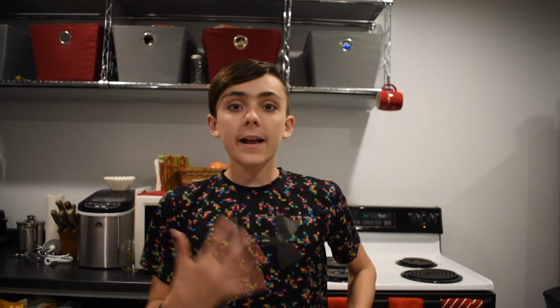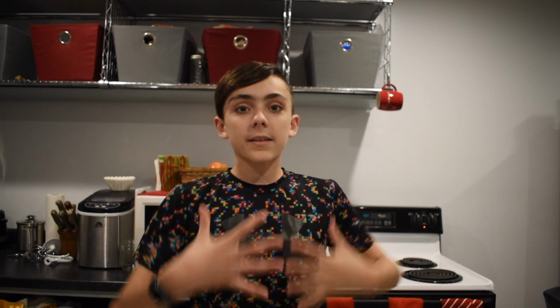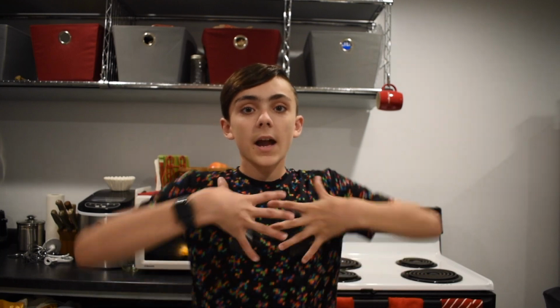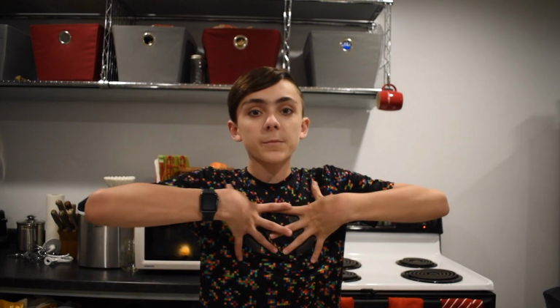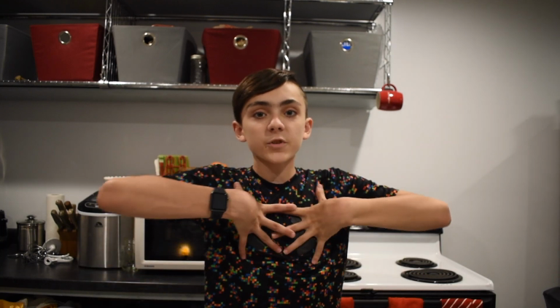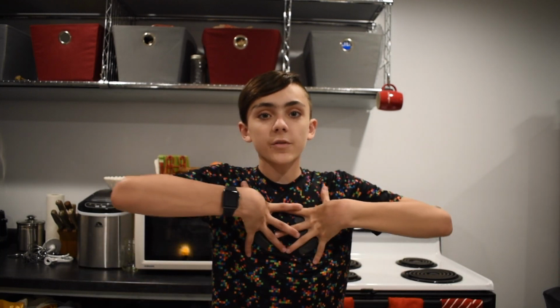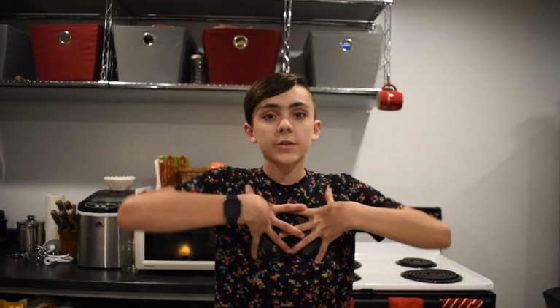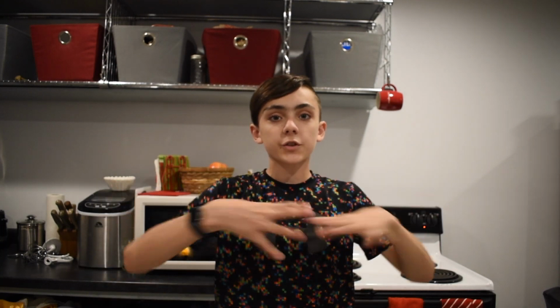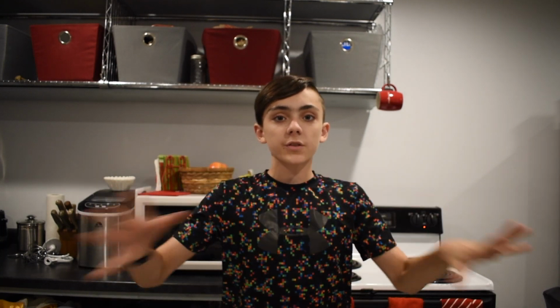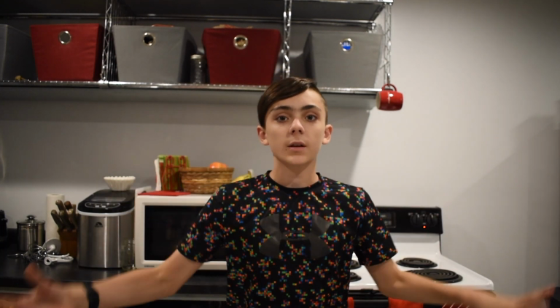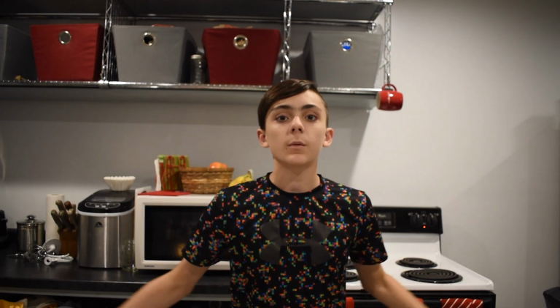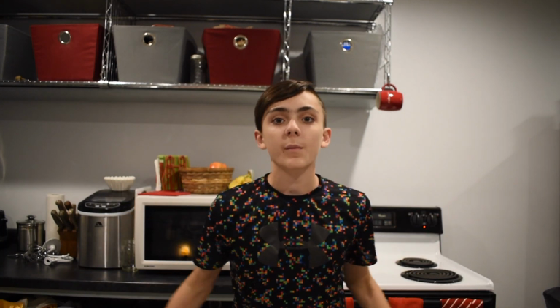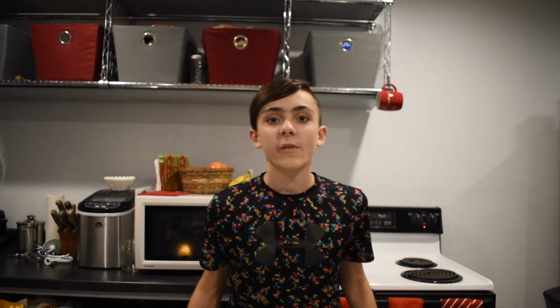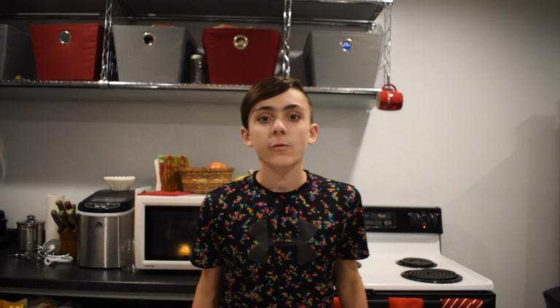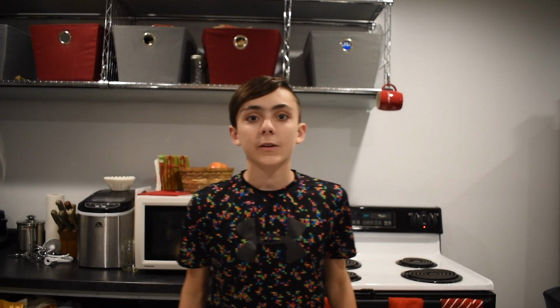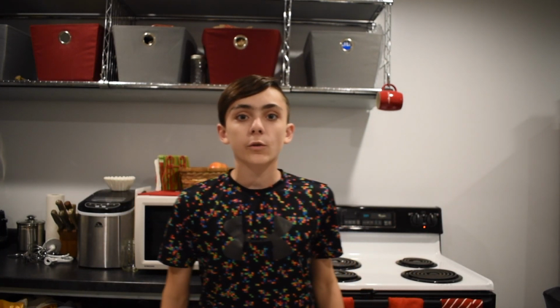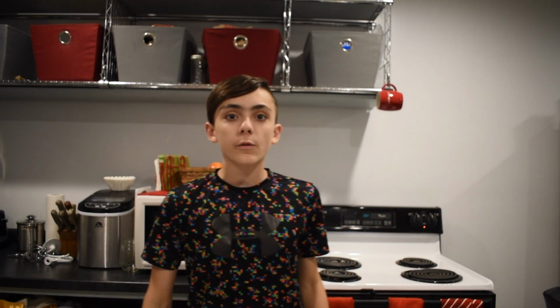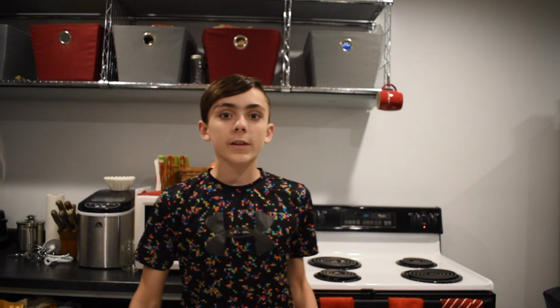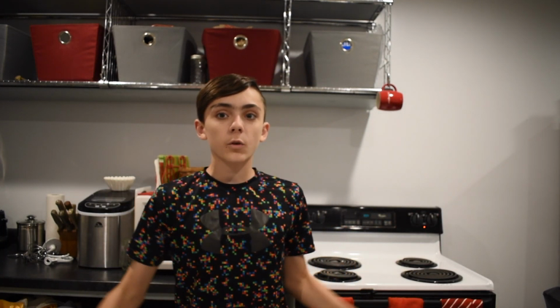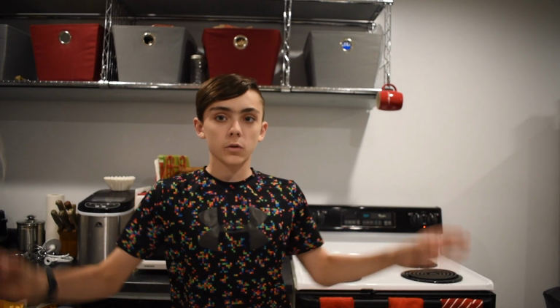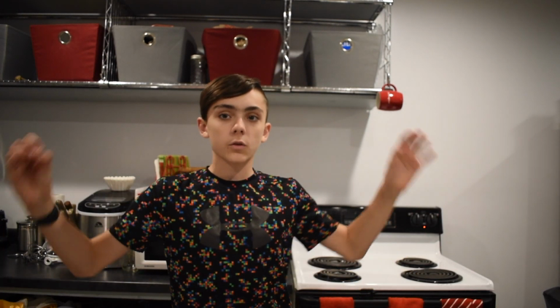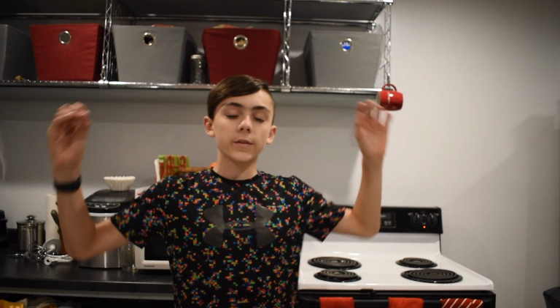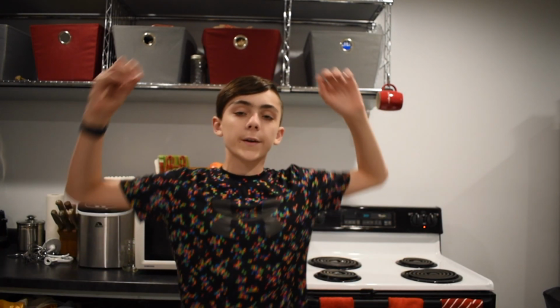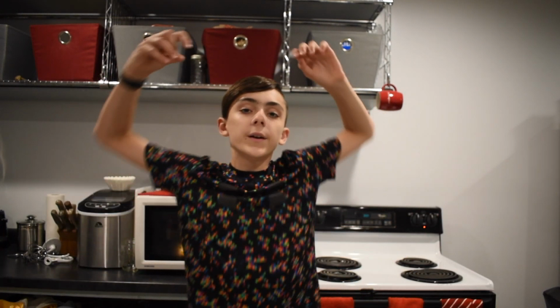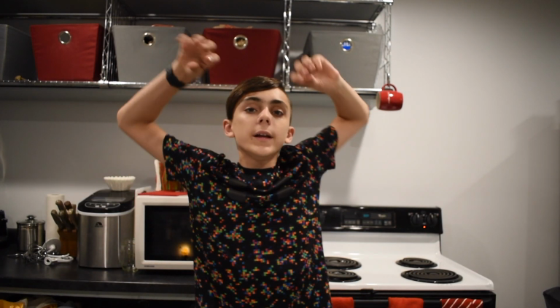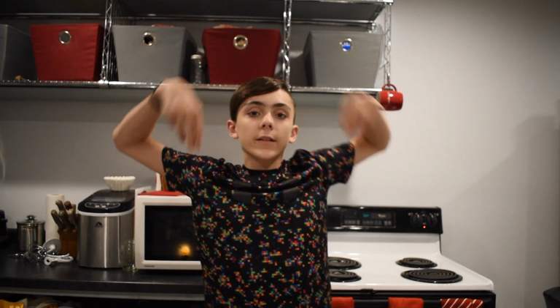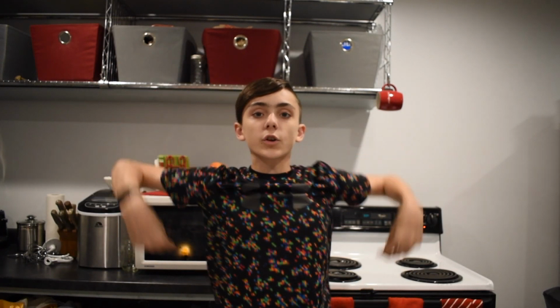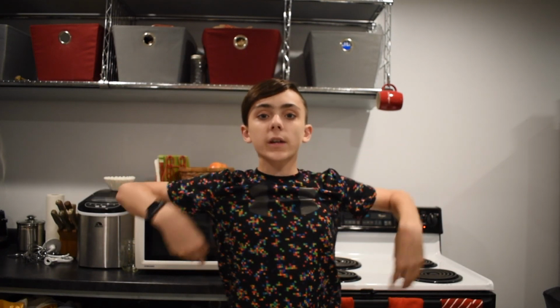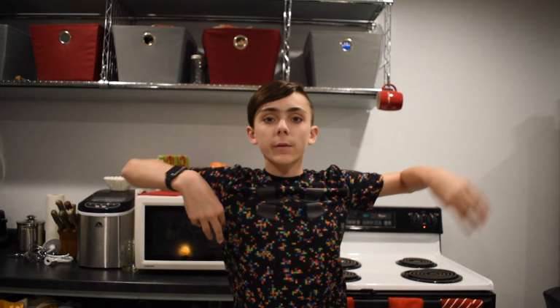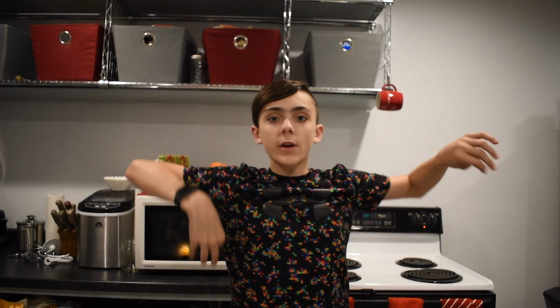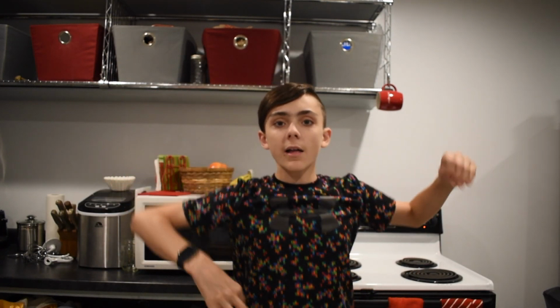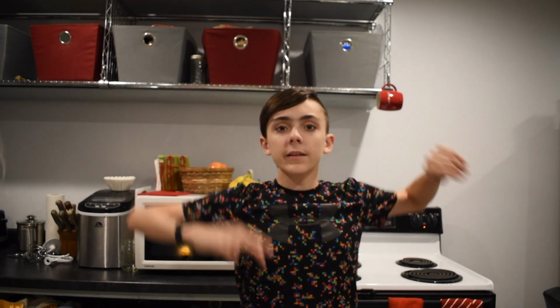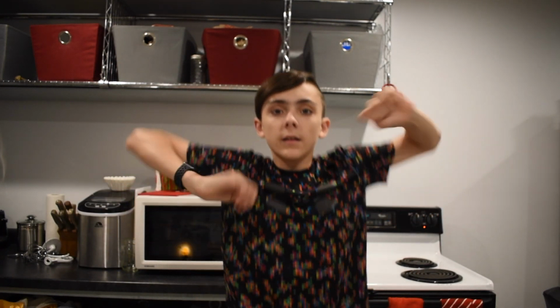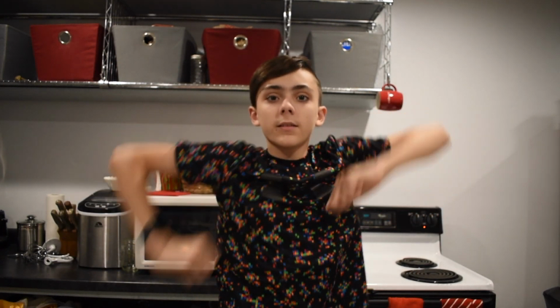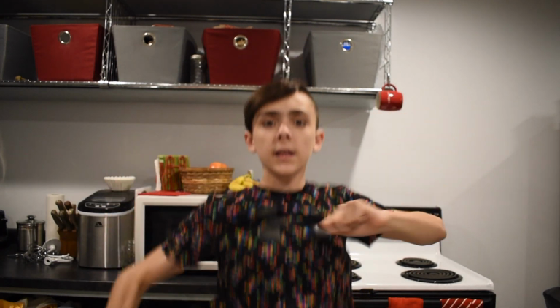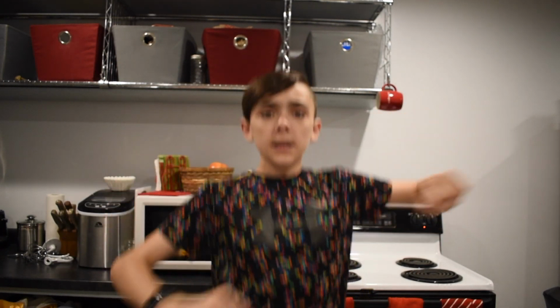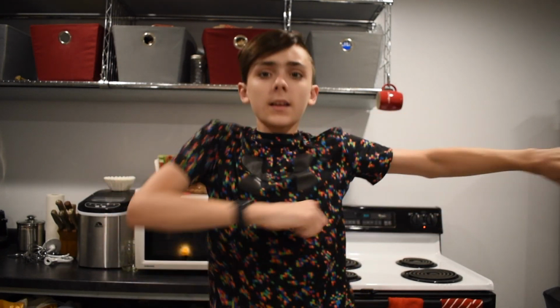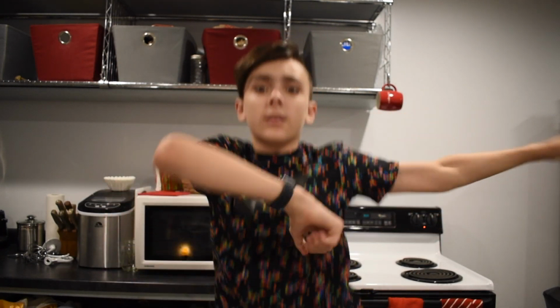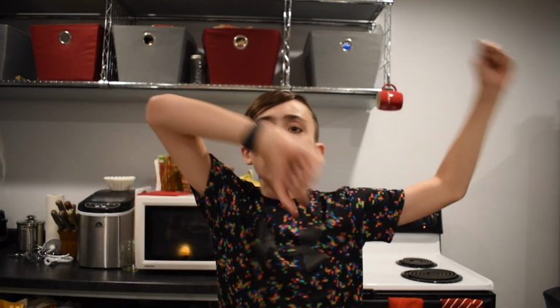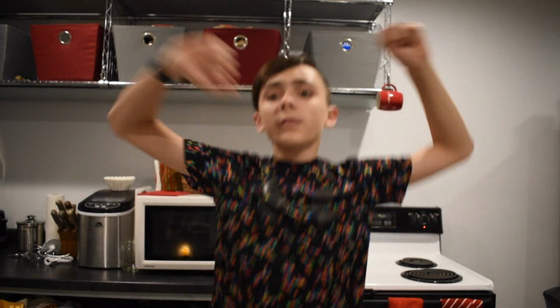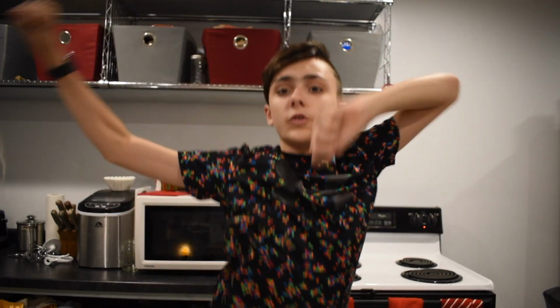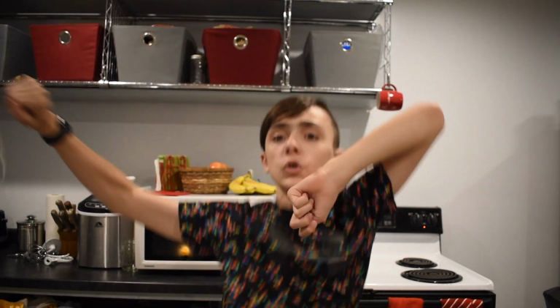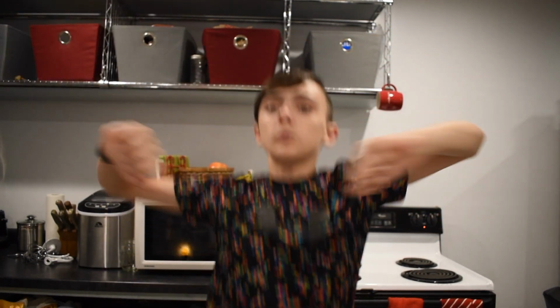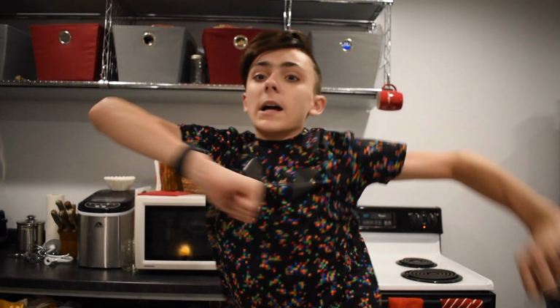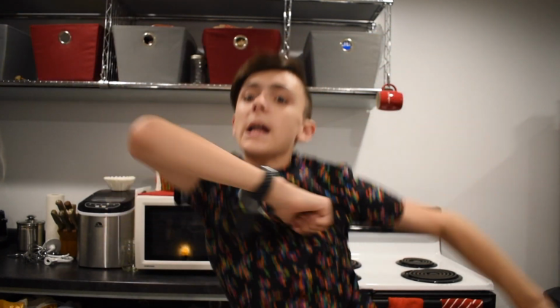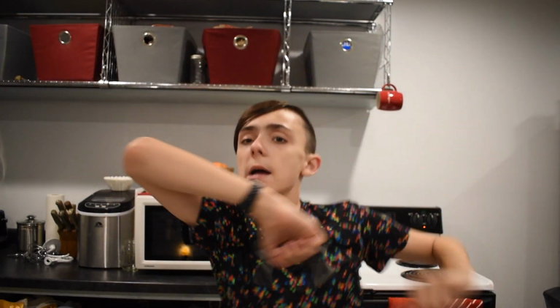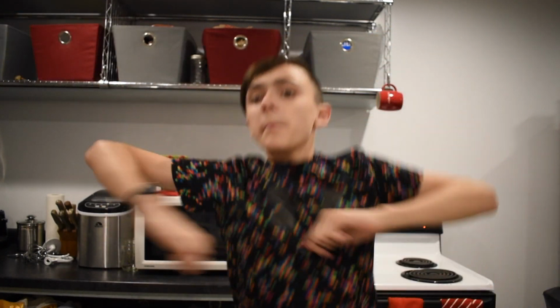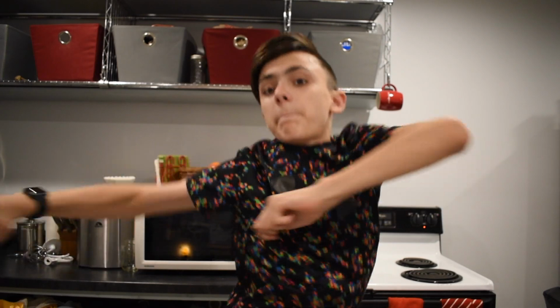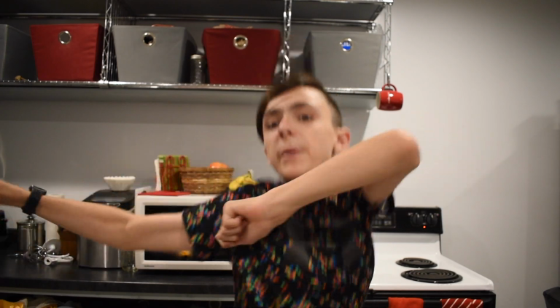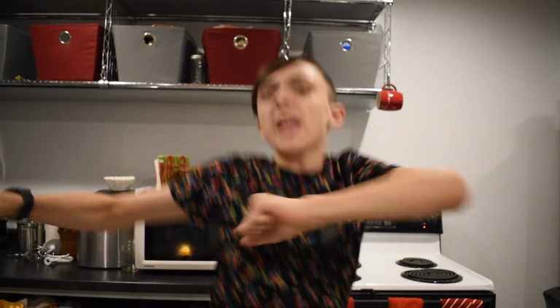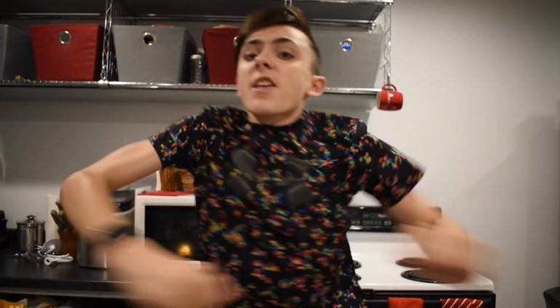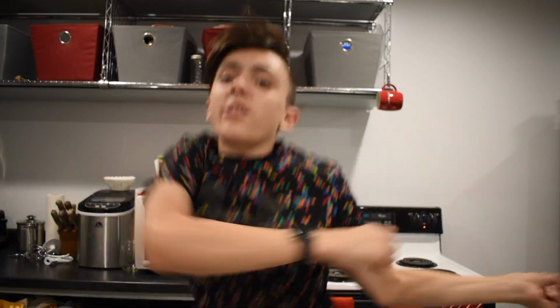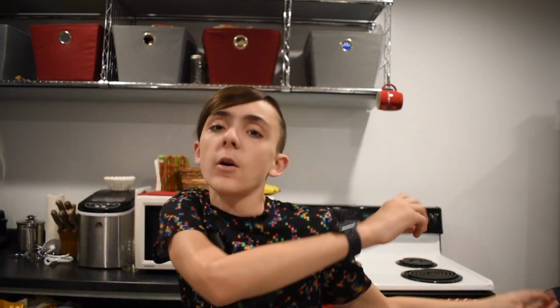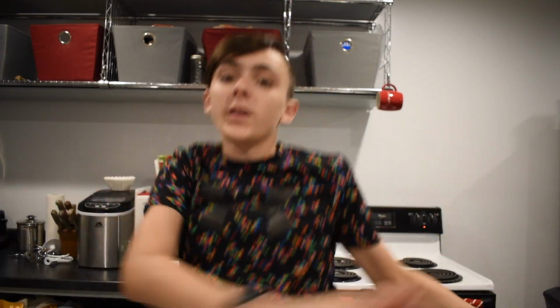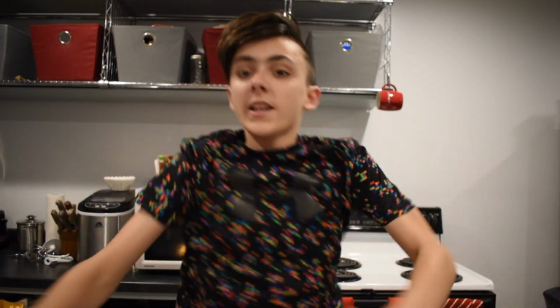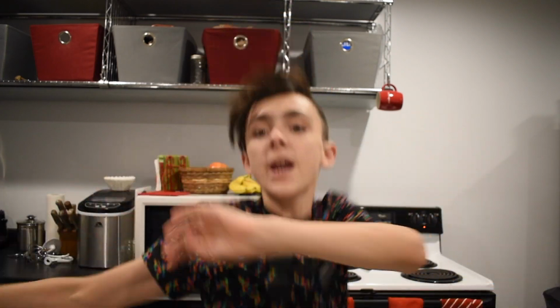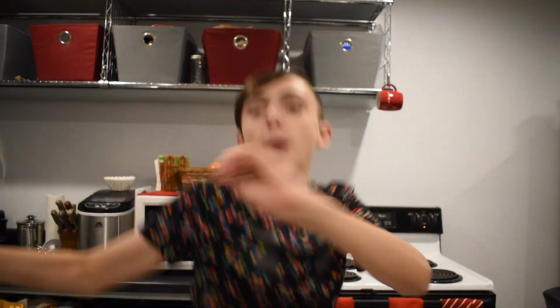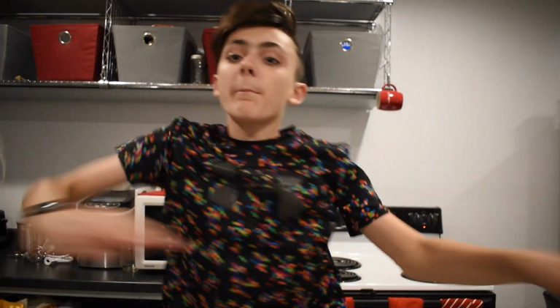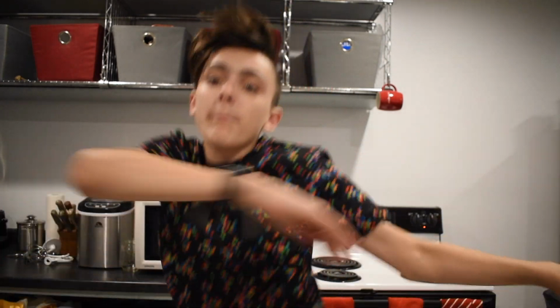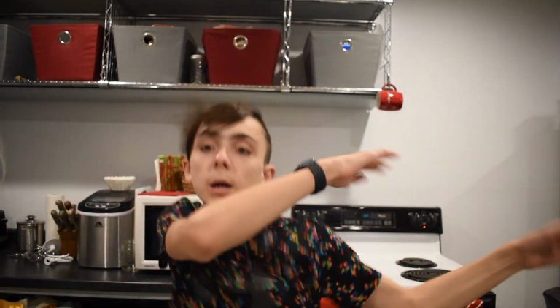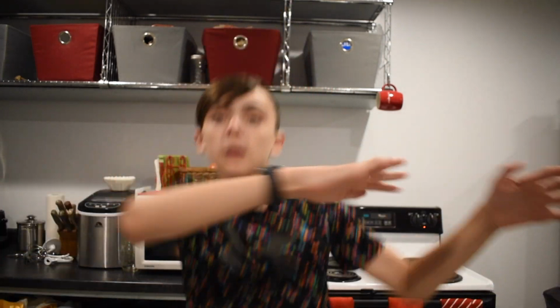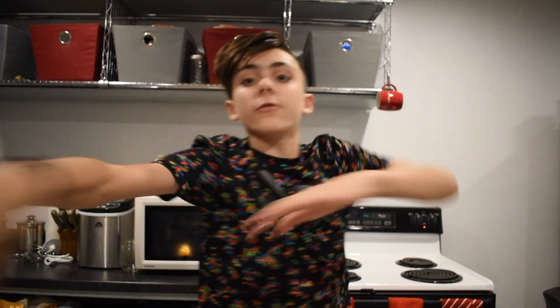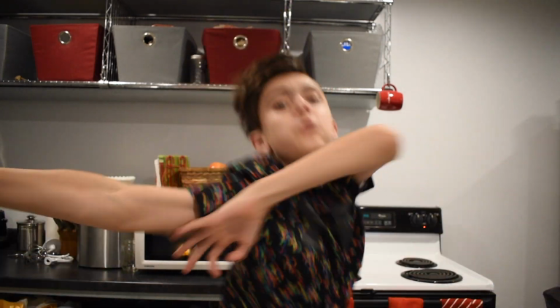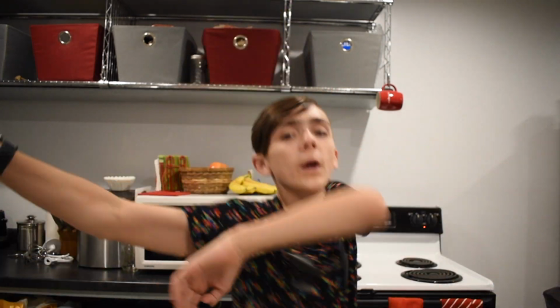Hey guys, I'm Rhonda Richards, and welcome back to another video. It's Cooking with Colin, Season 2, episode five — so number four.